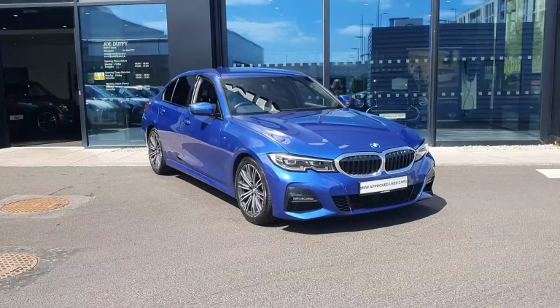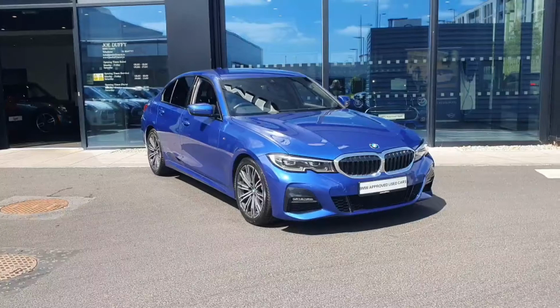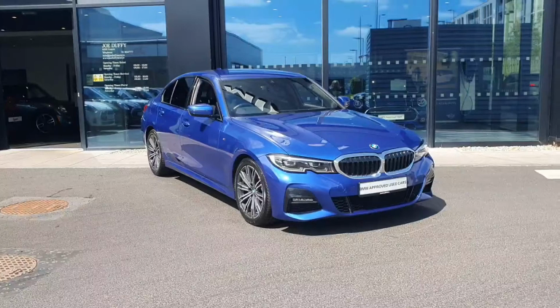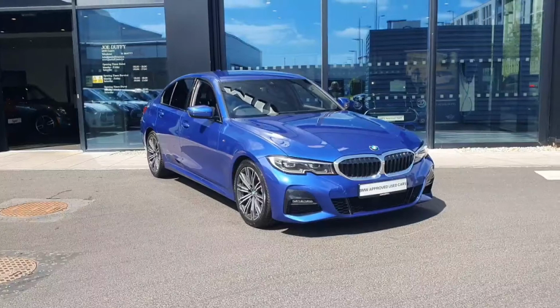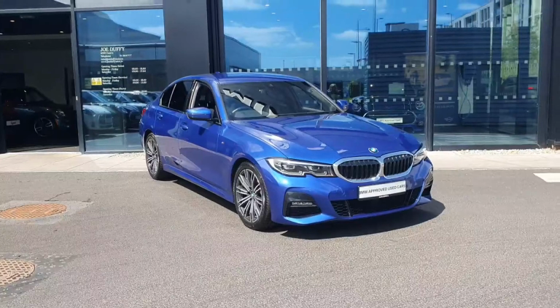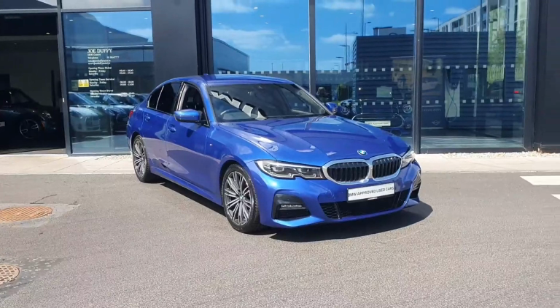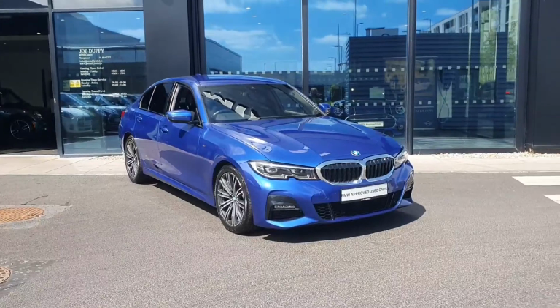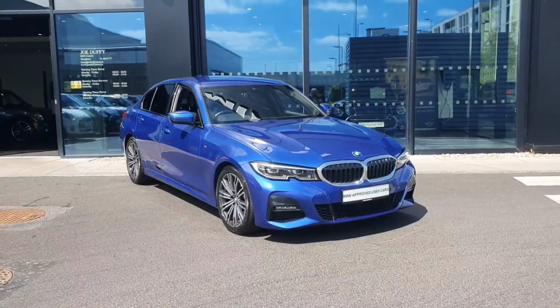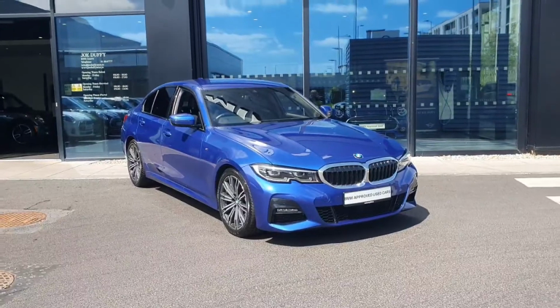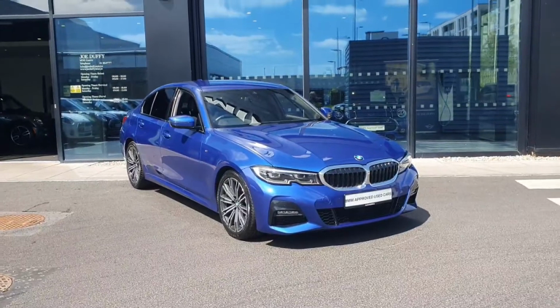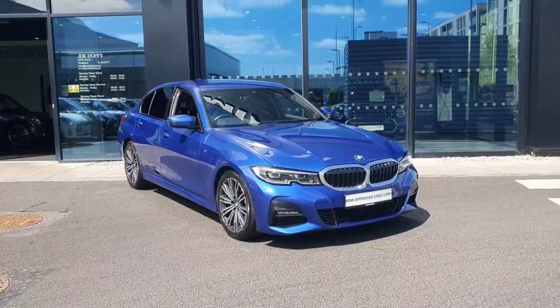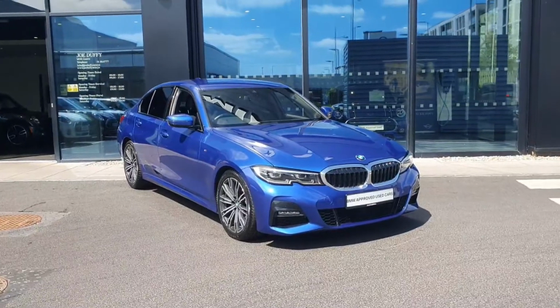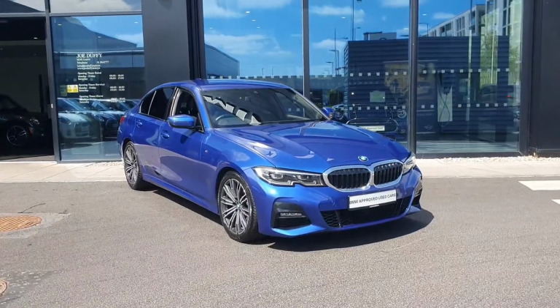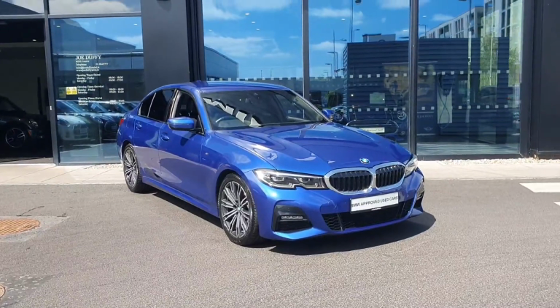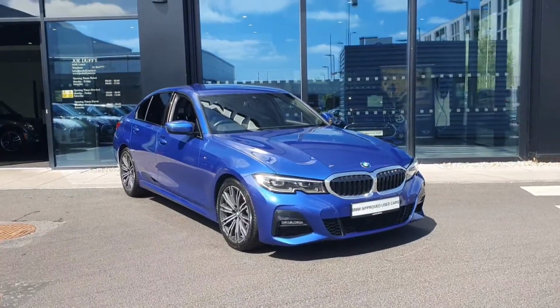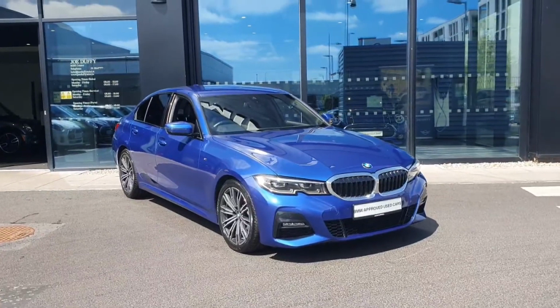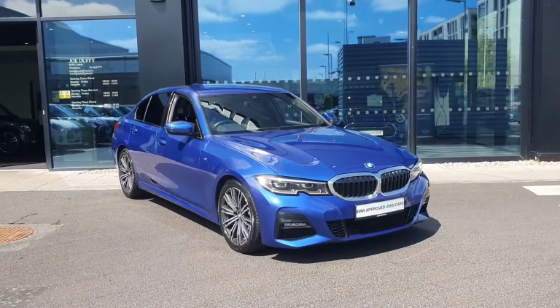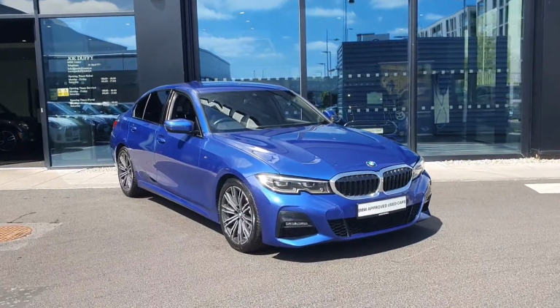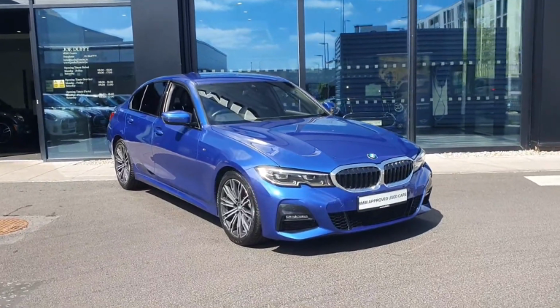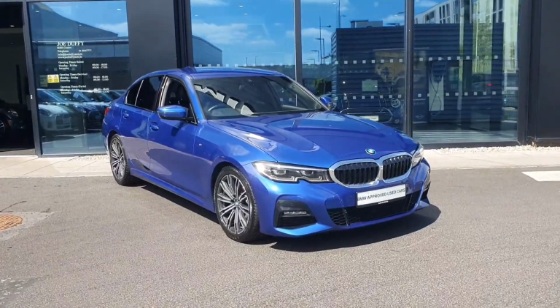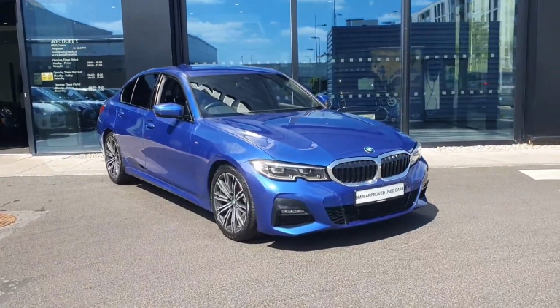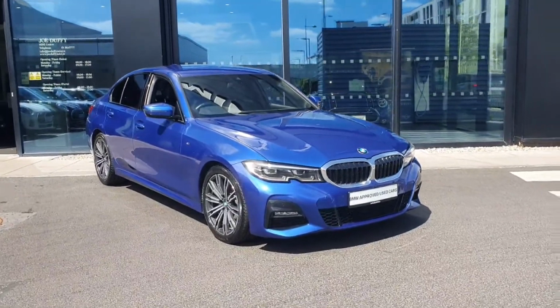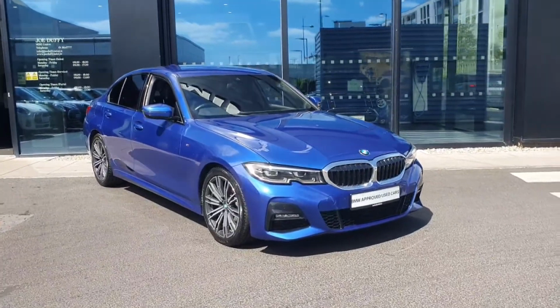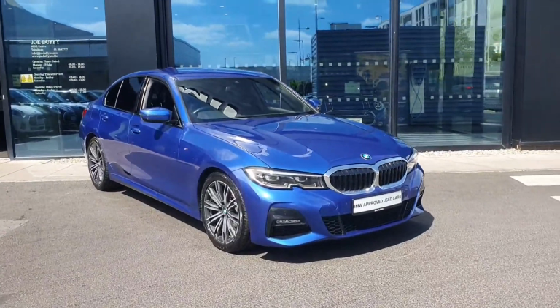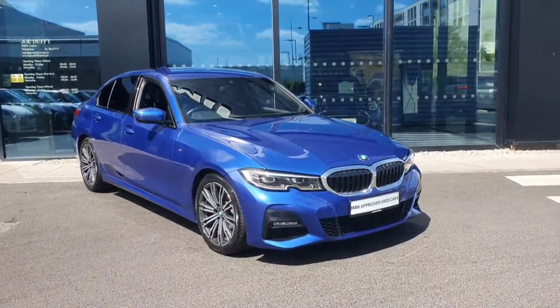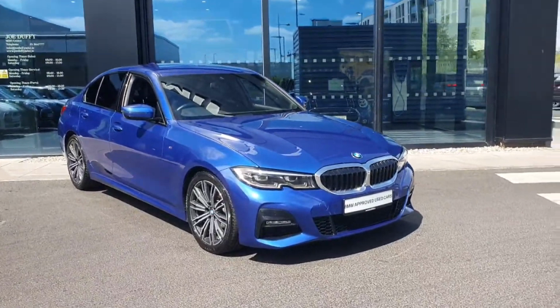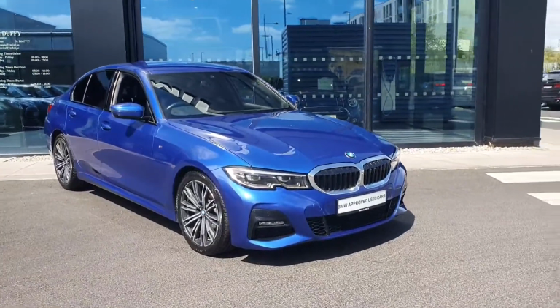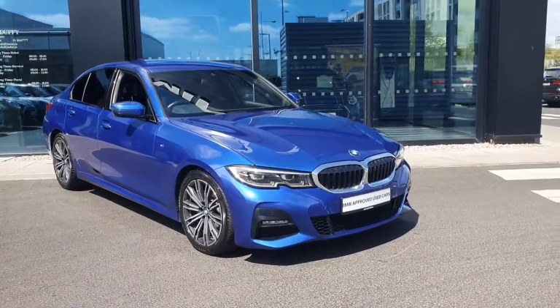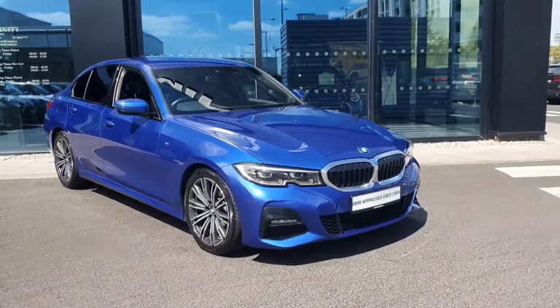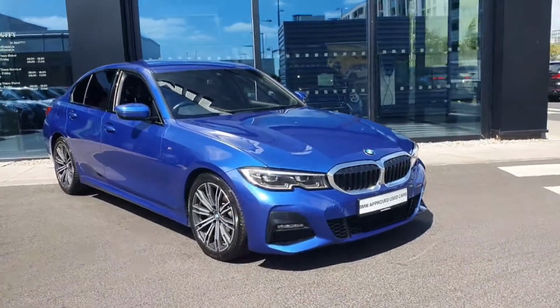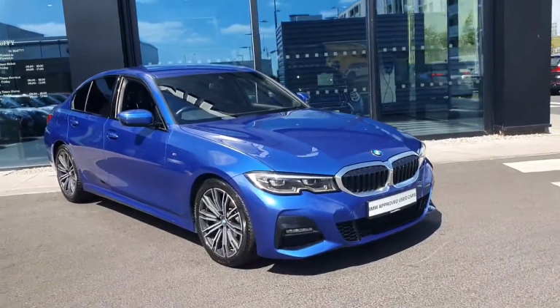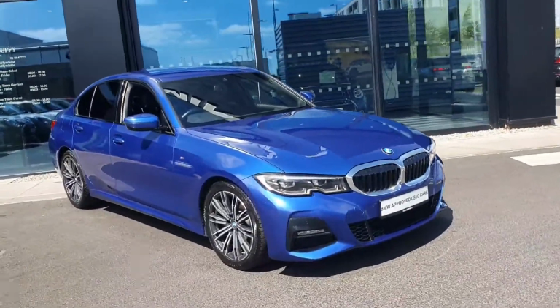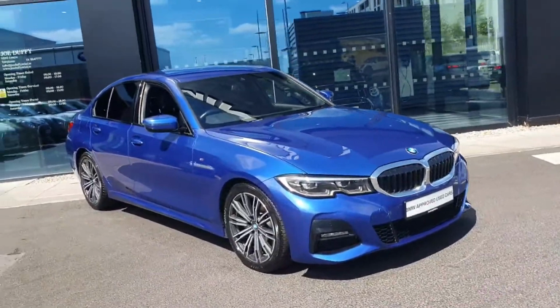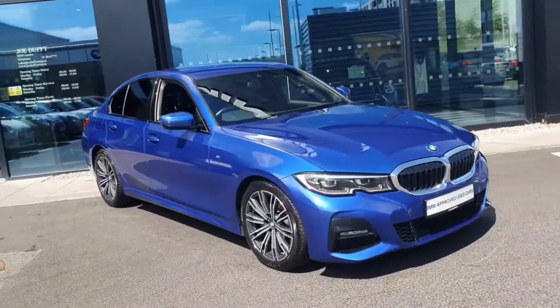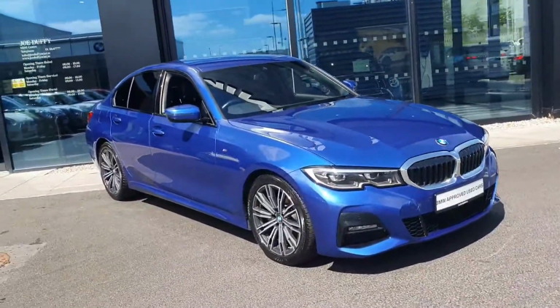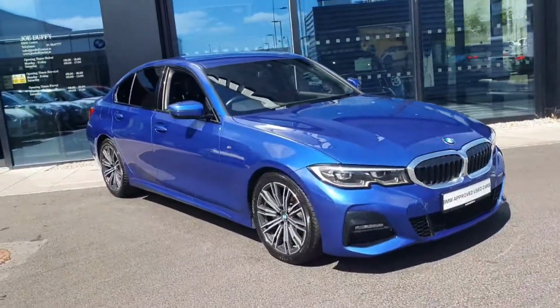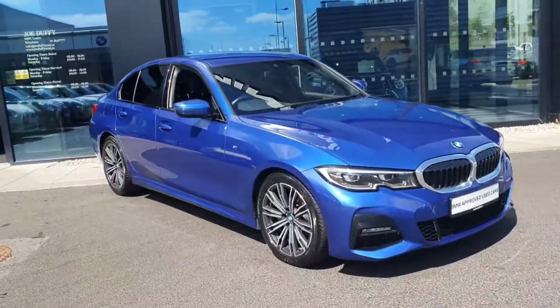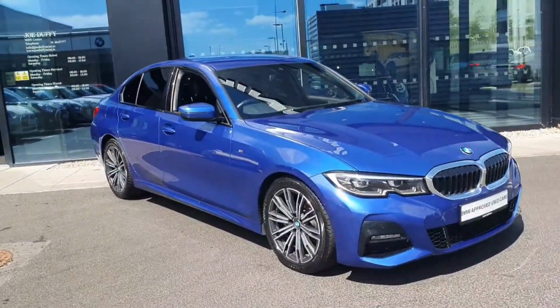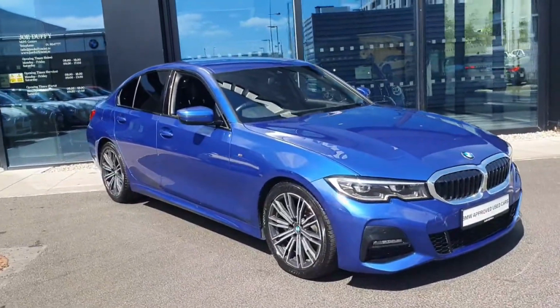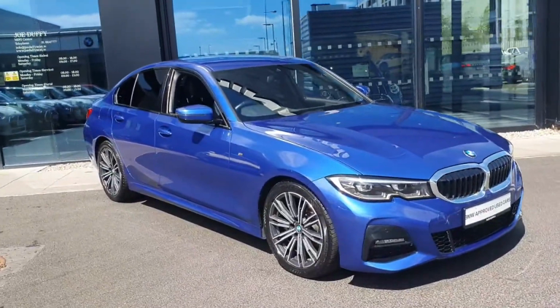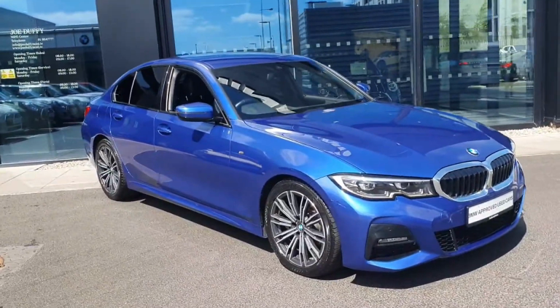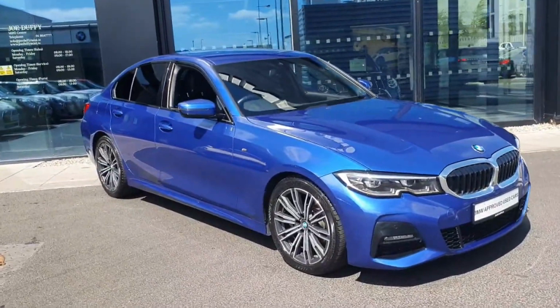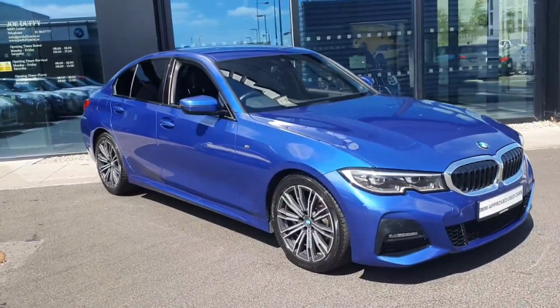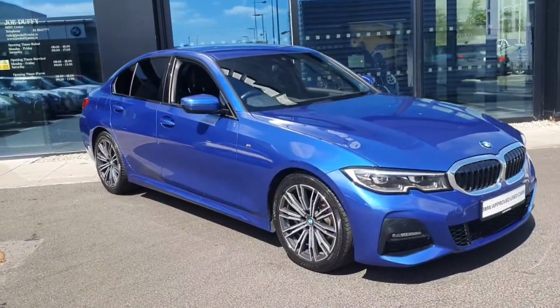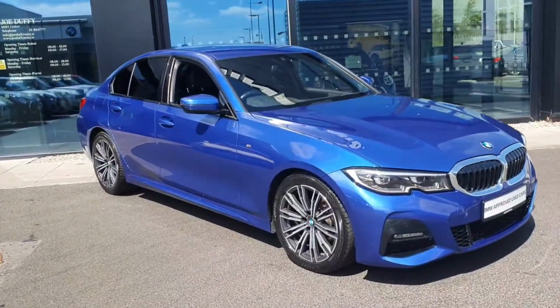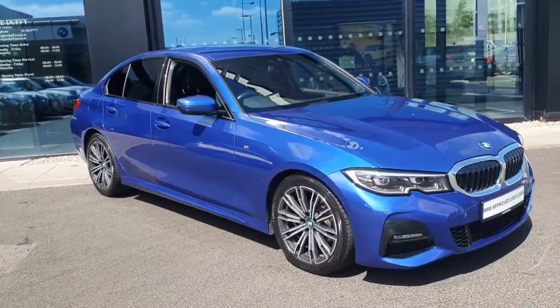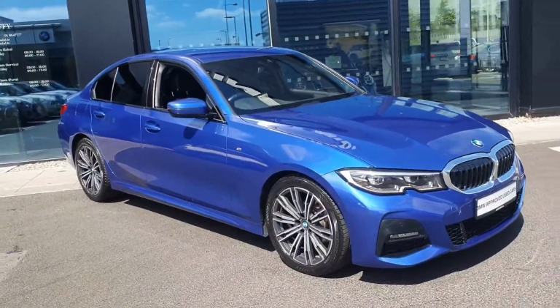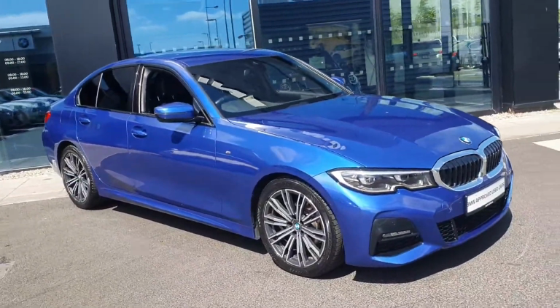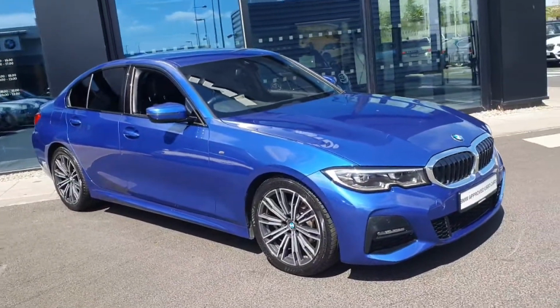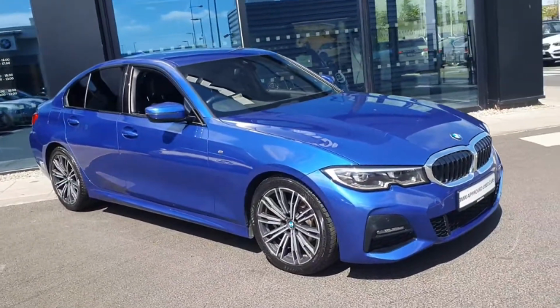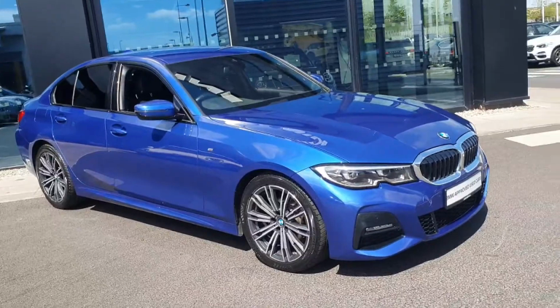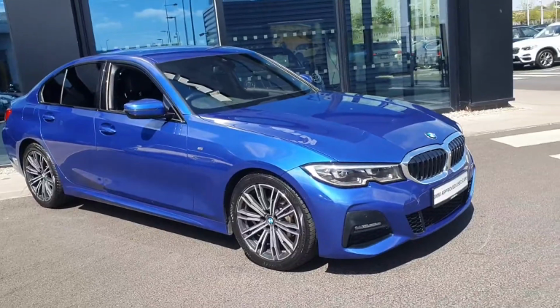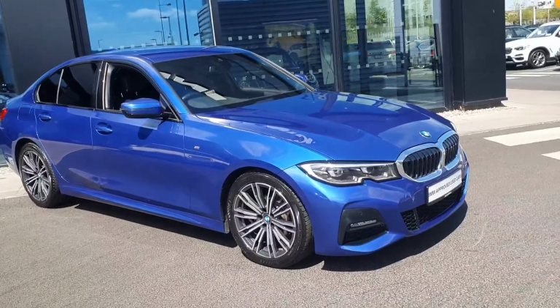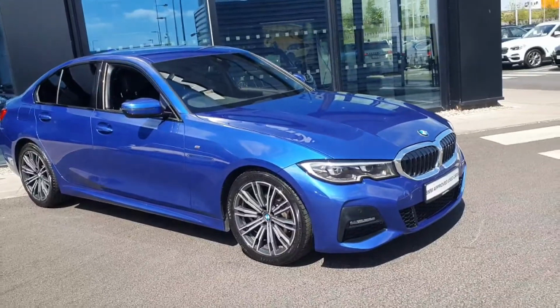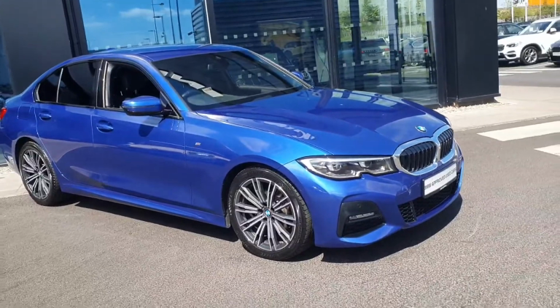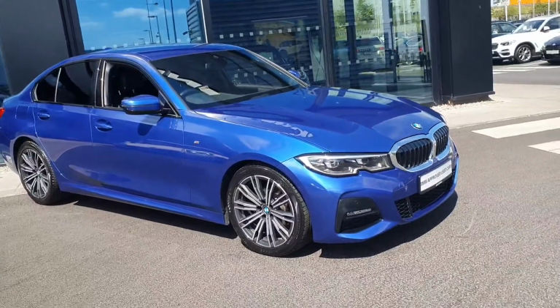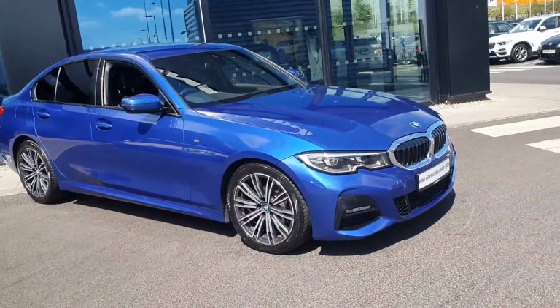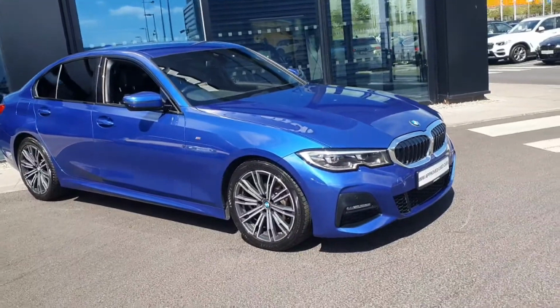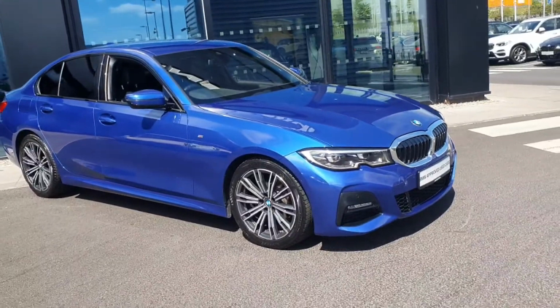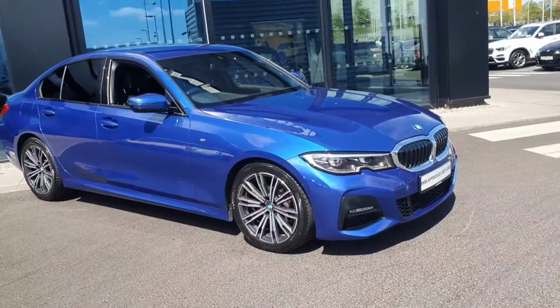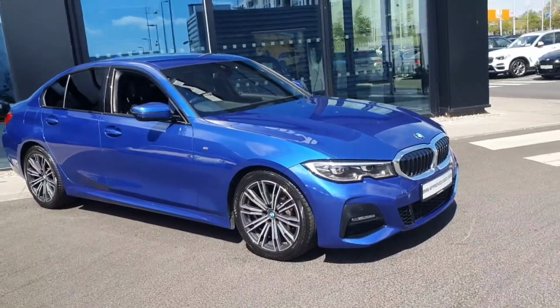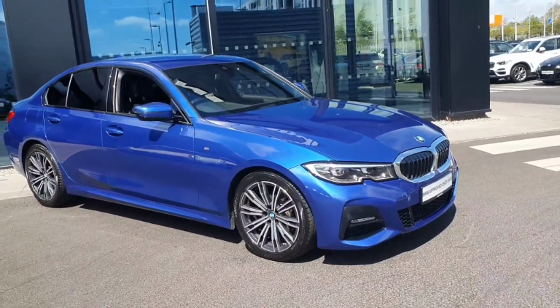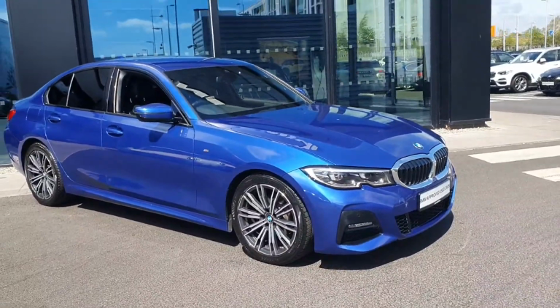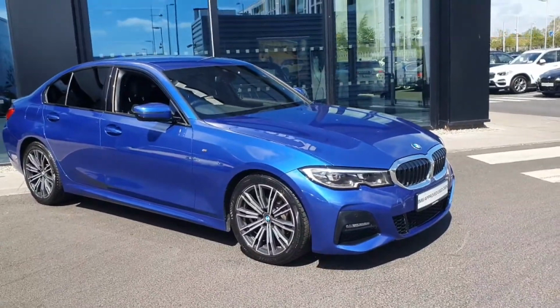Welcome to Joe Duffy BMW at Charlestown. Today I'm going to be showing you this 320d, finished in Portimao blue.